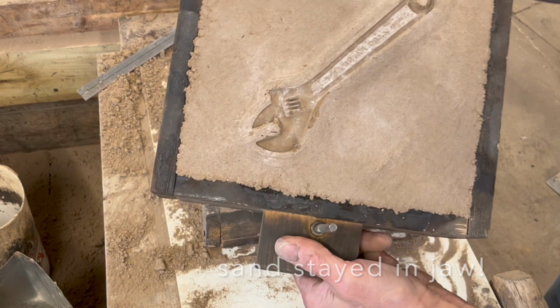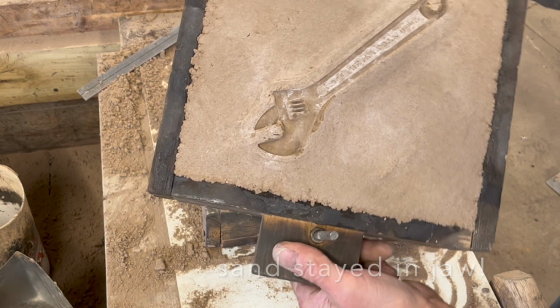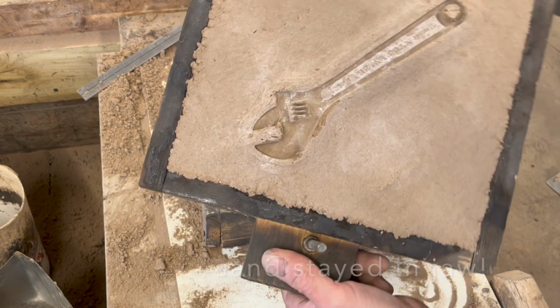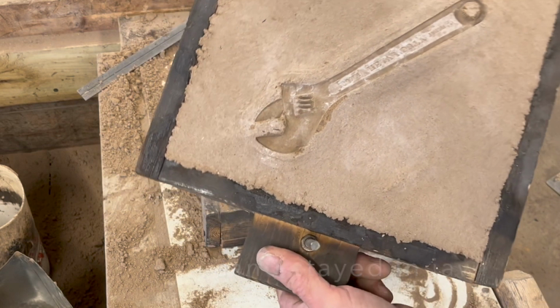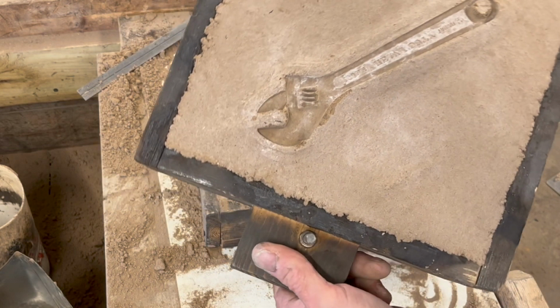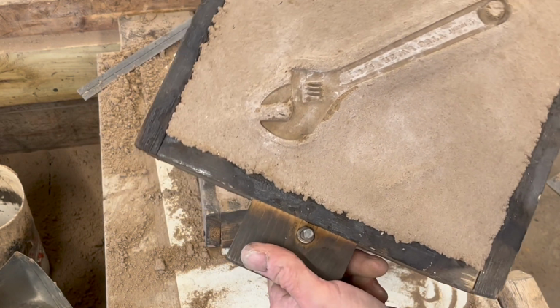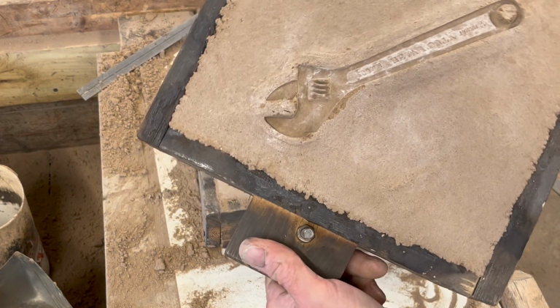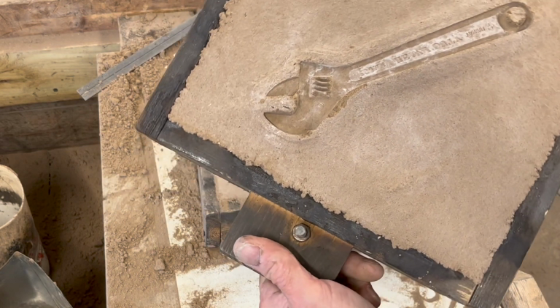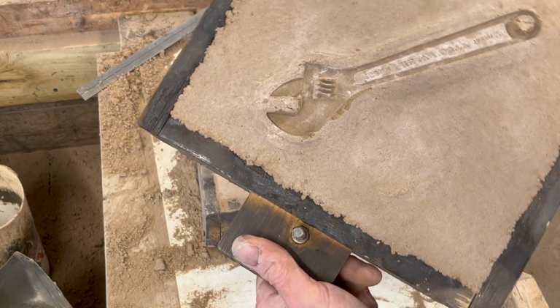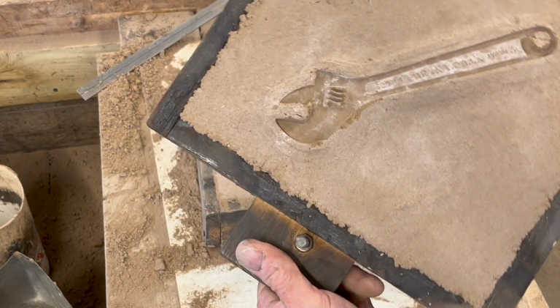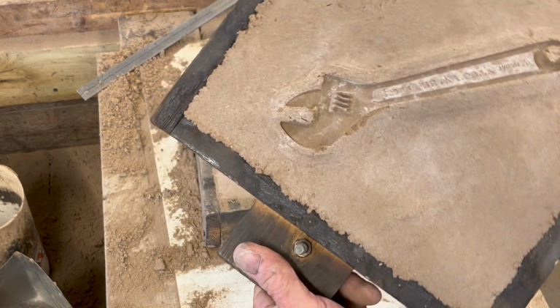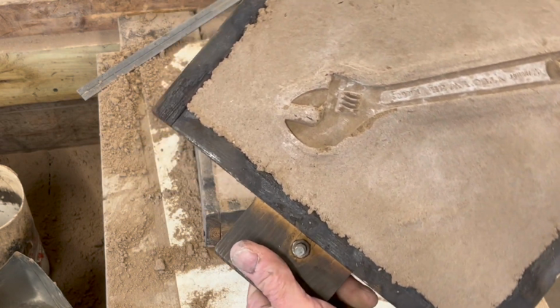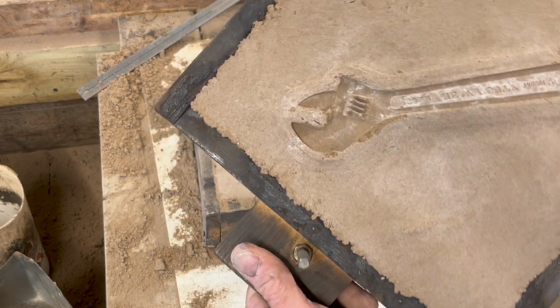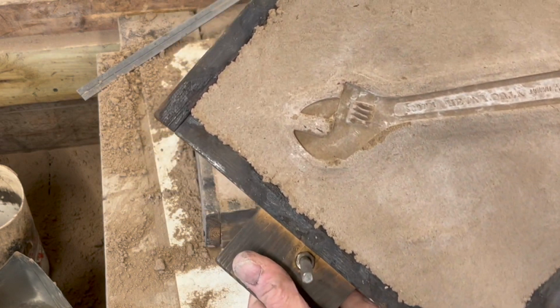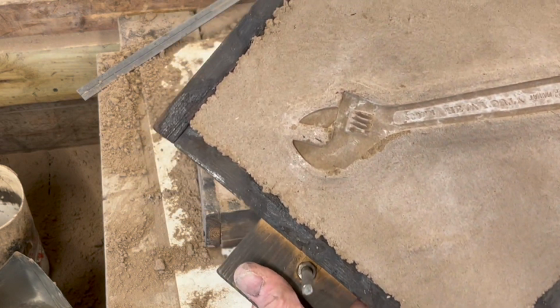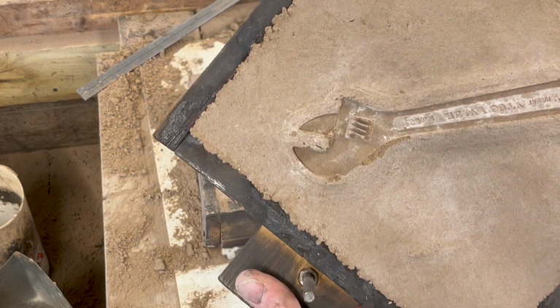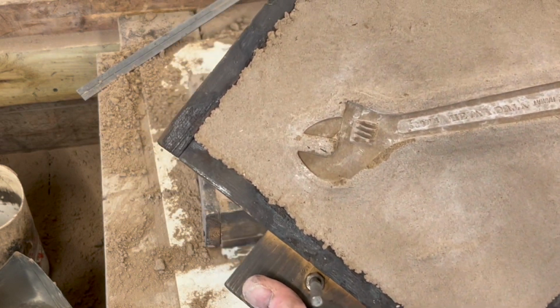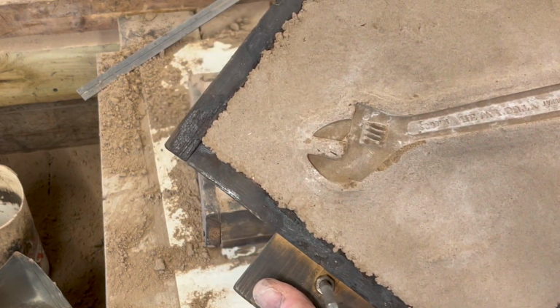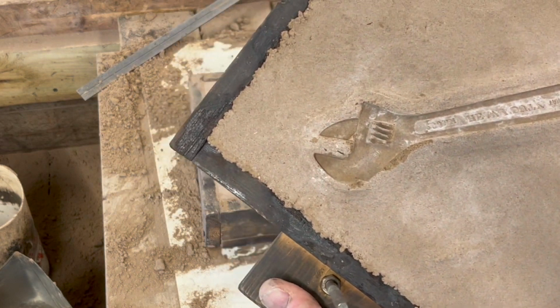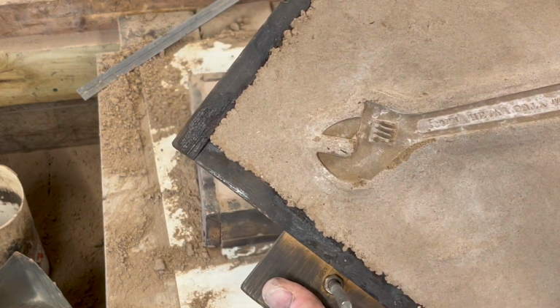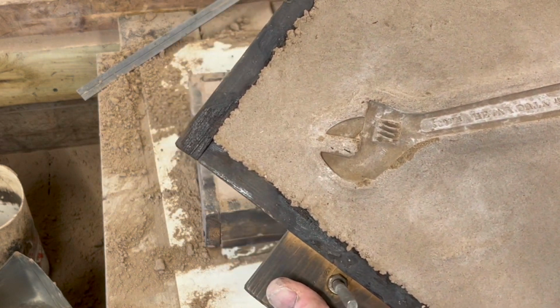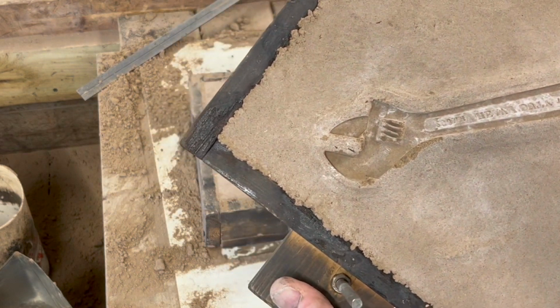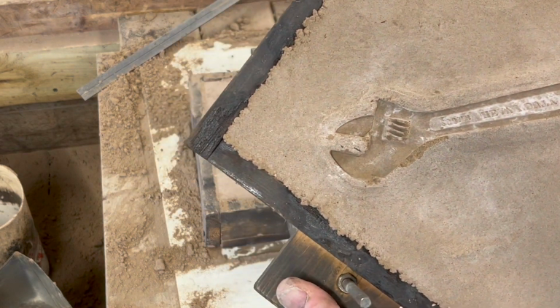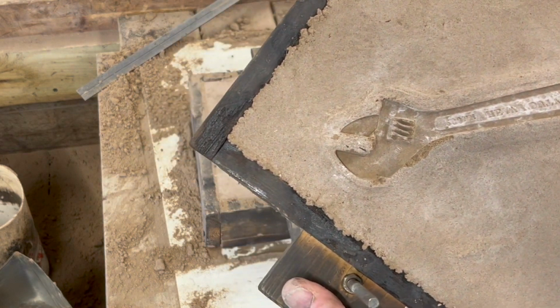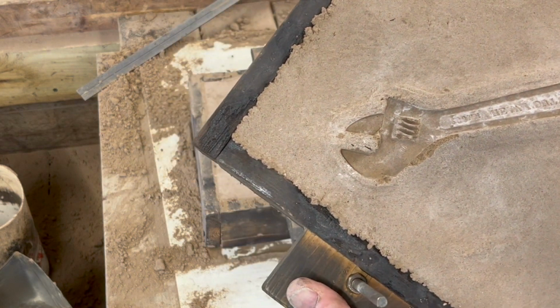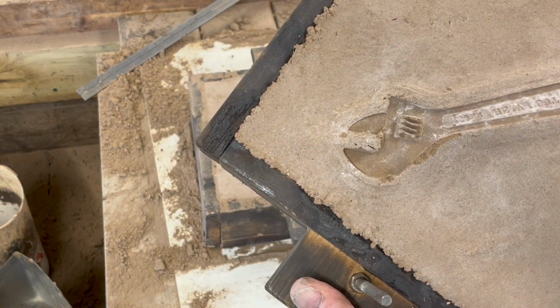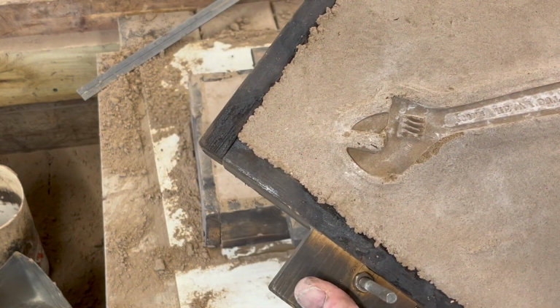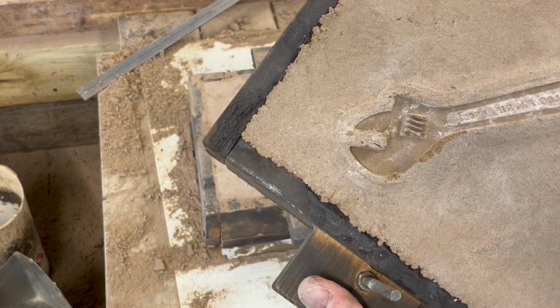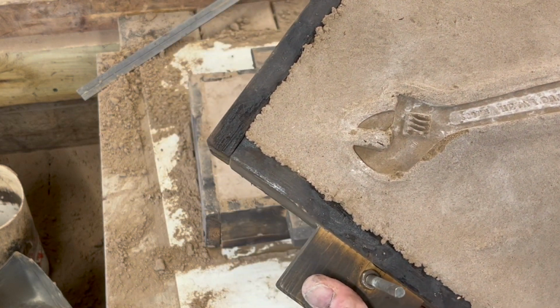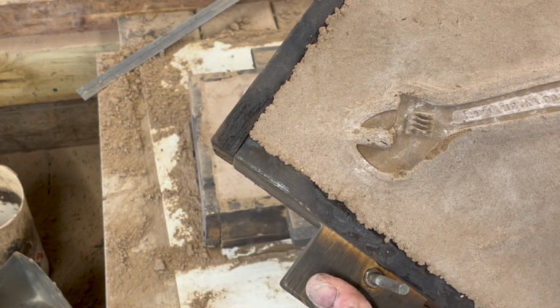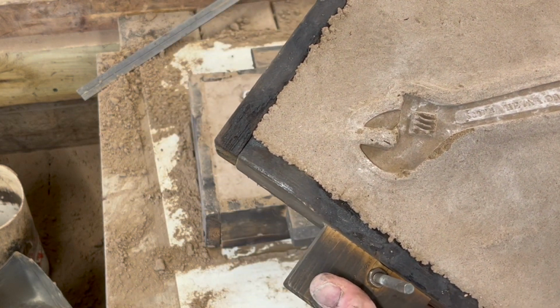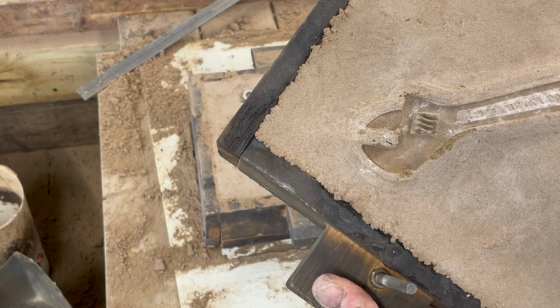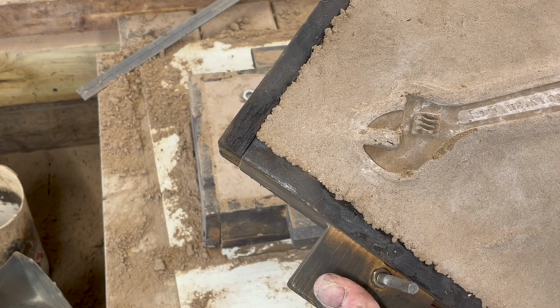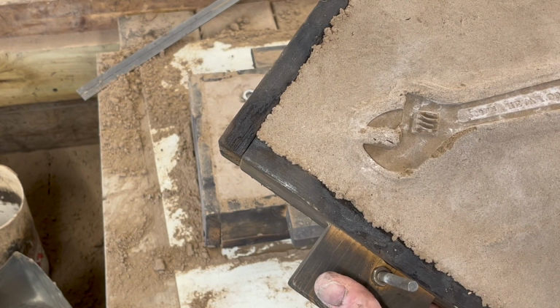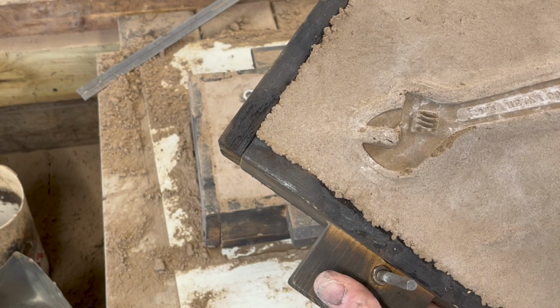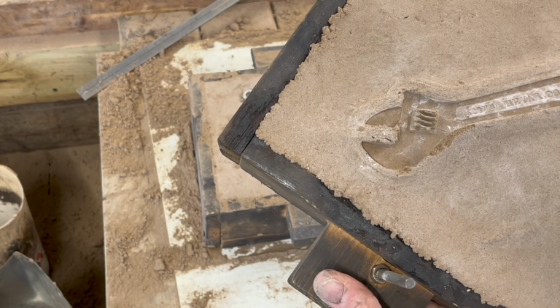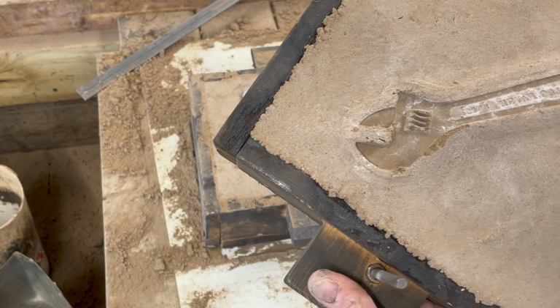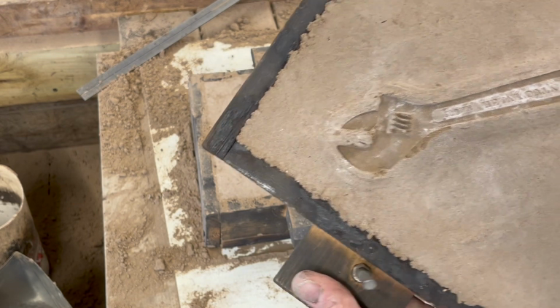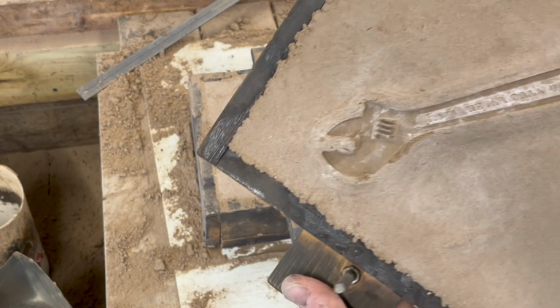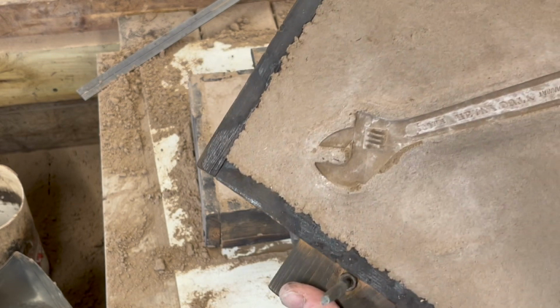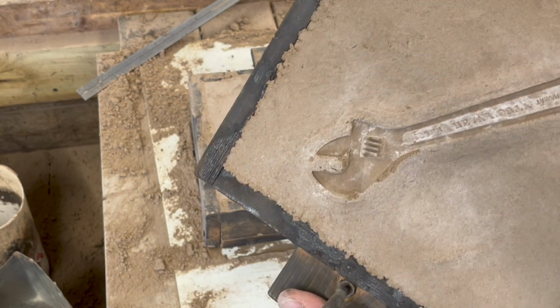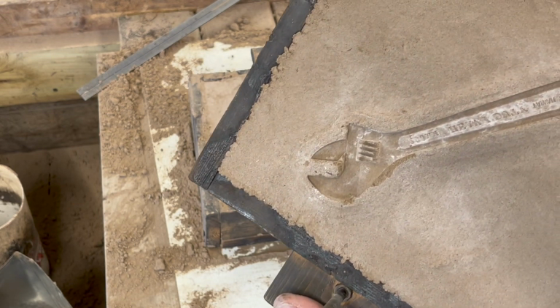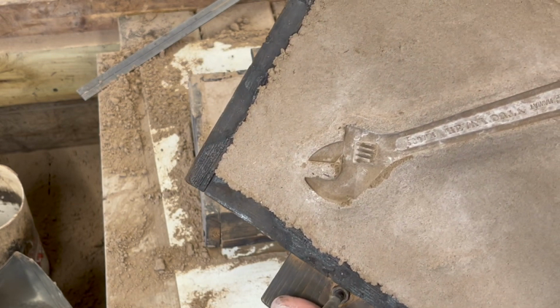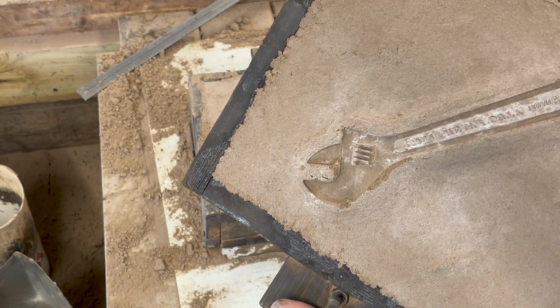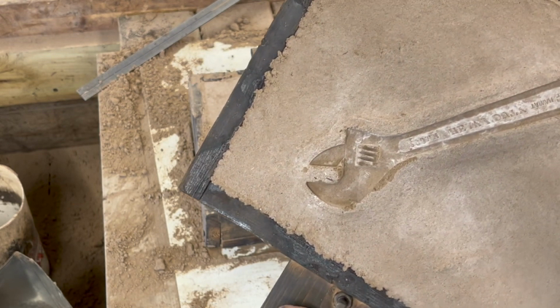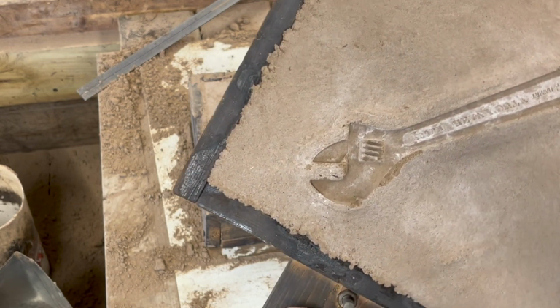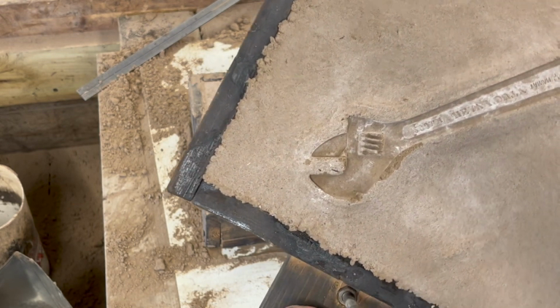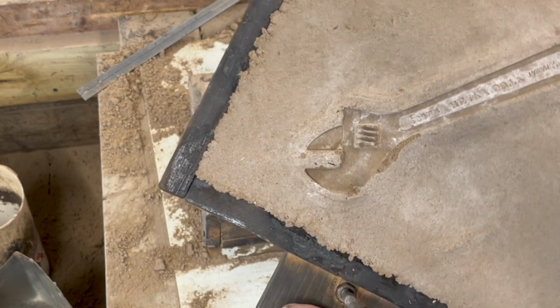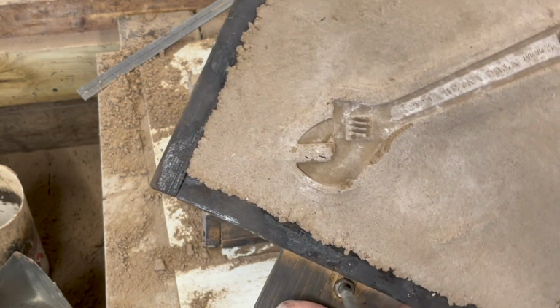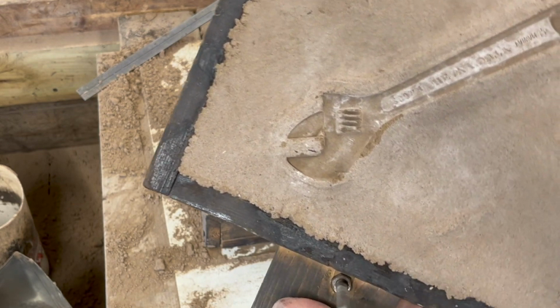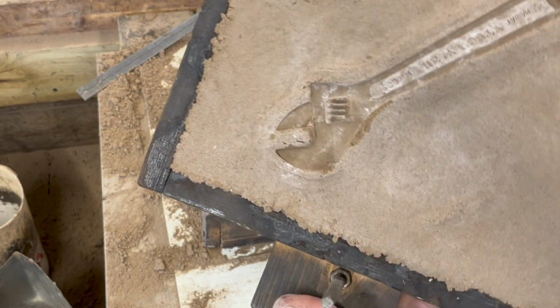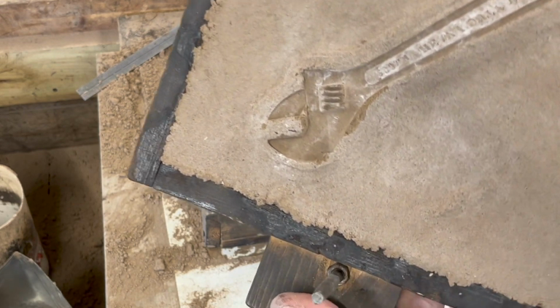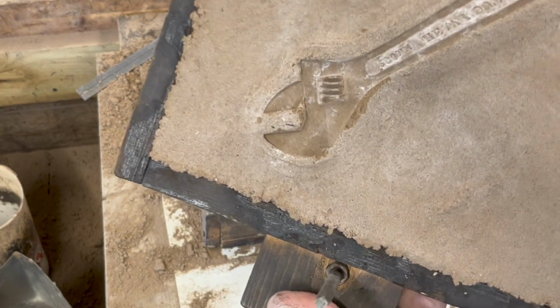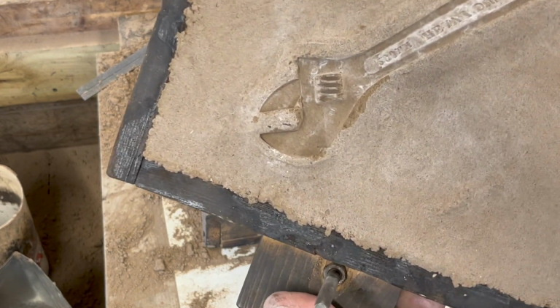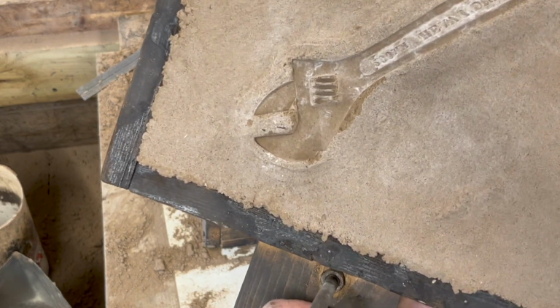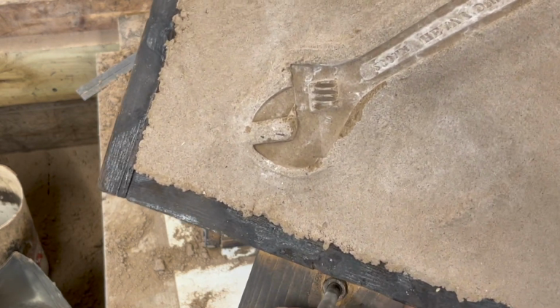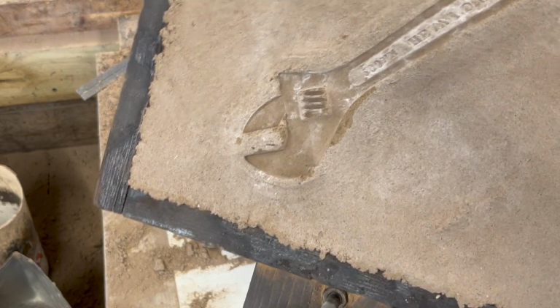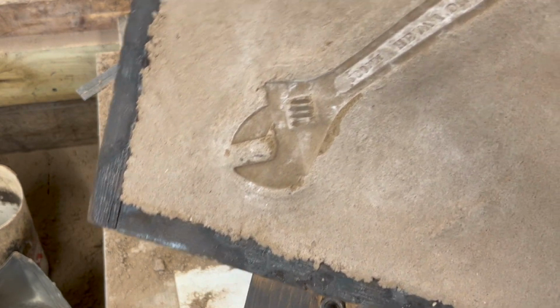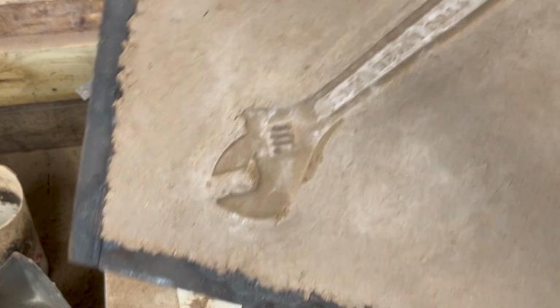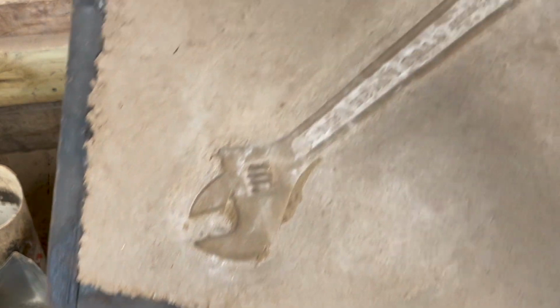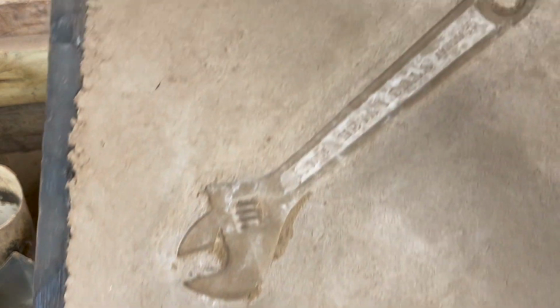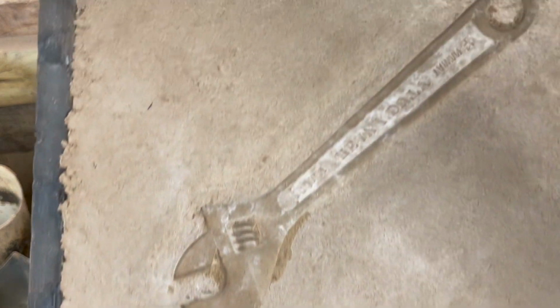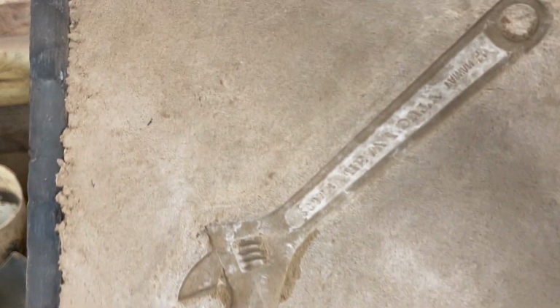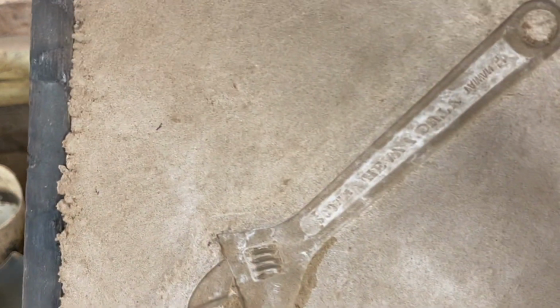Hey, look — the sand did stay! That's pretty amazing. And on the round end — look at that, look at the detail!